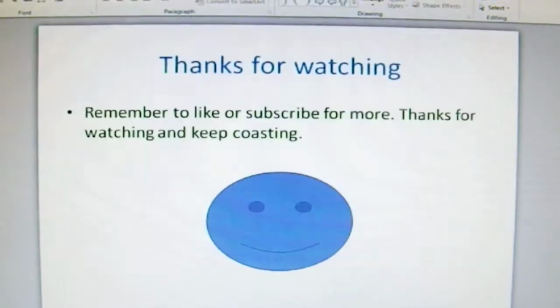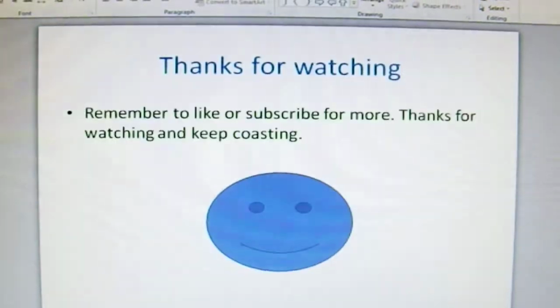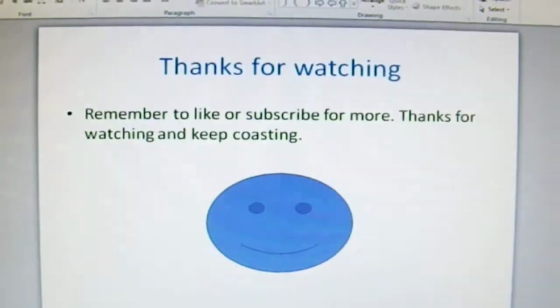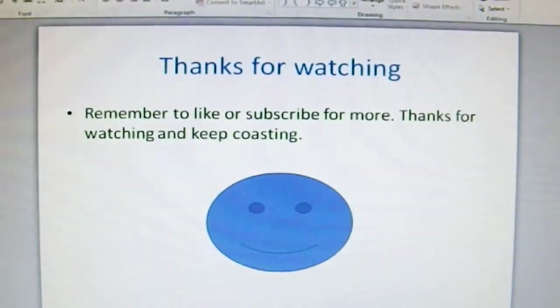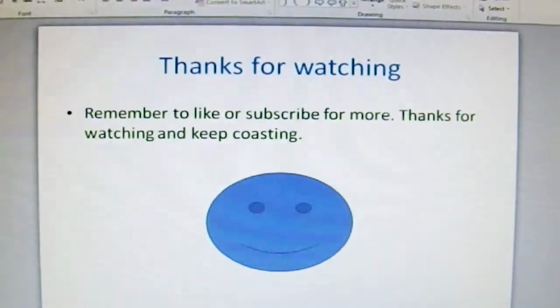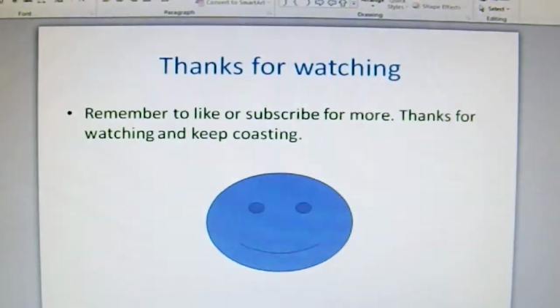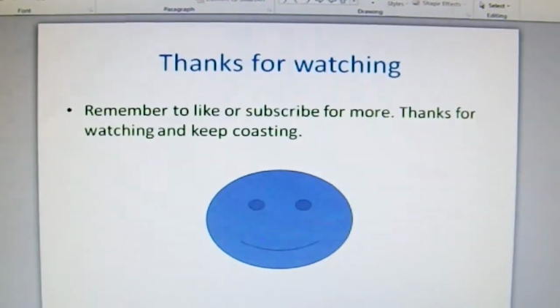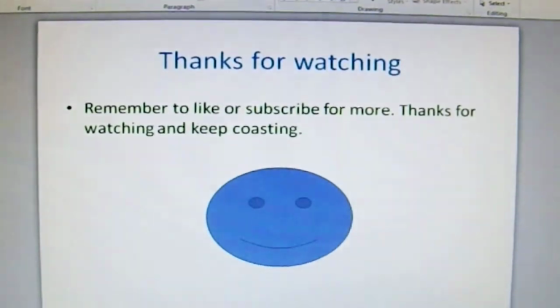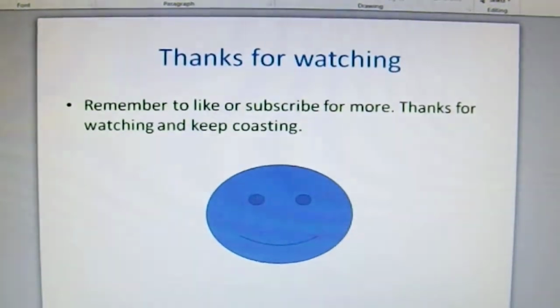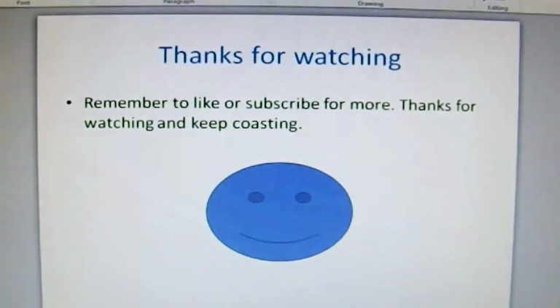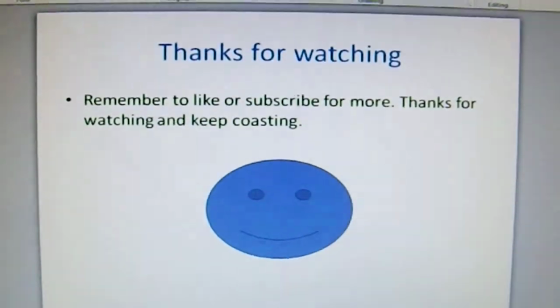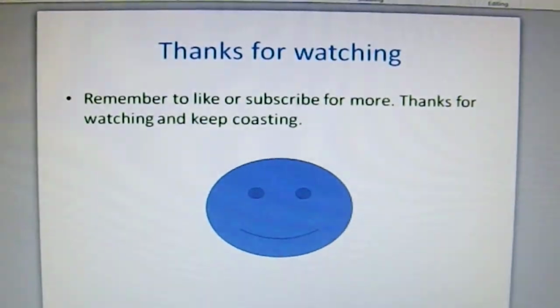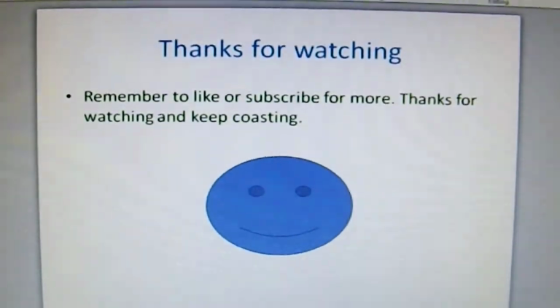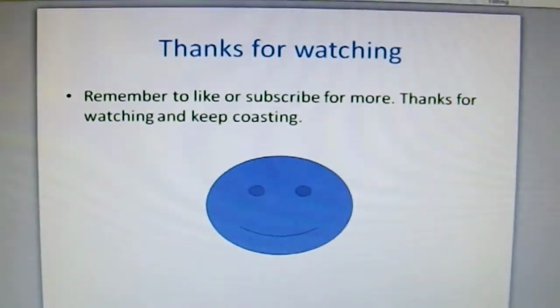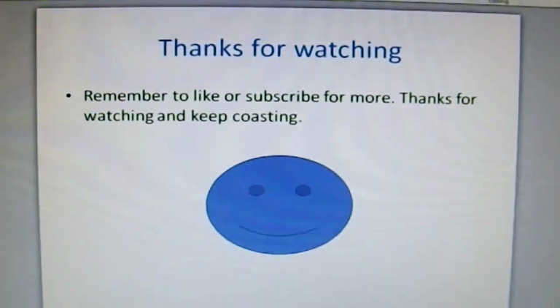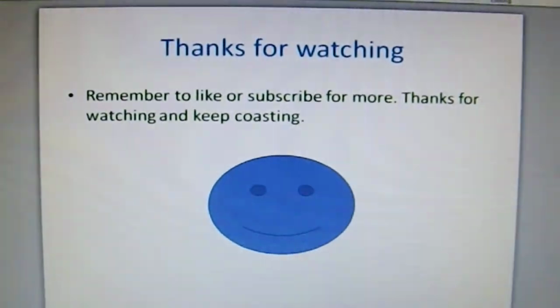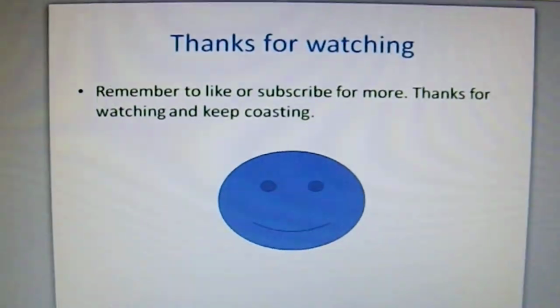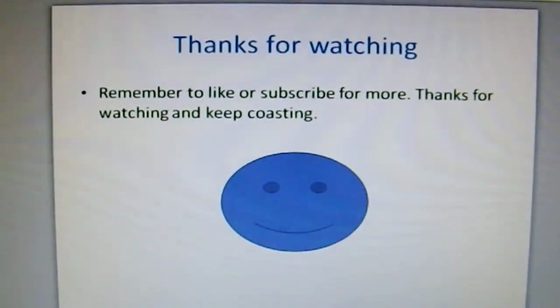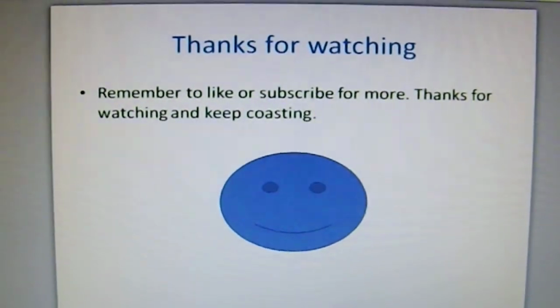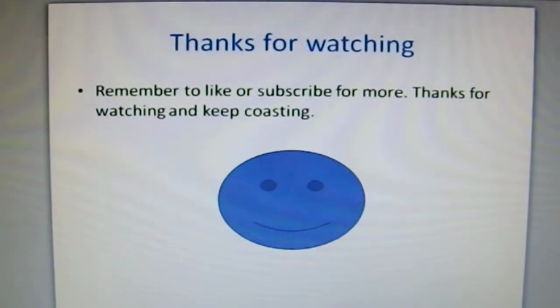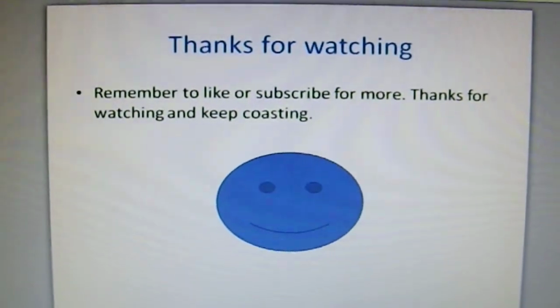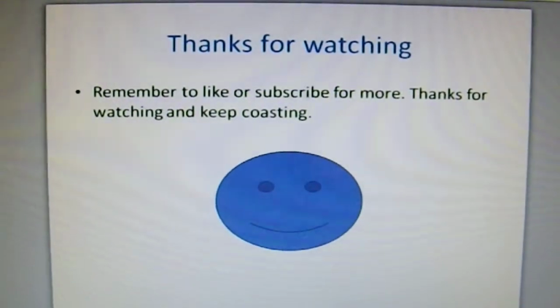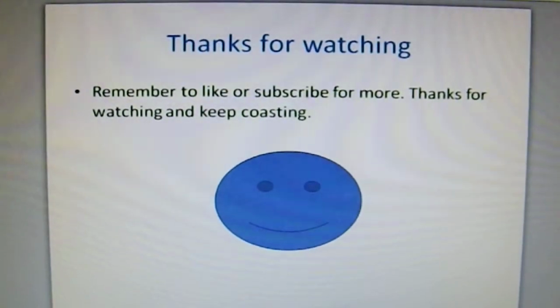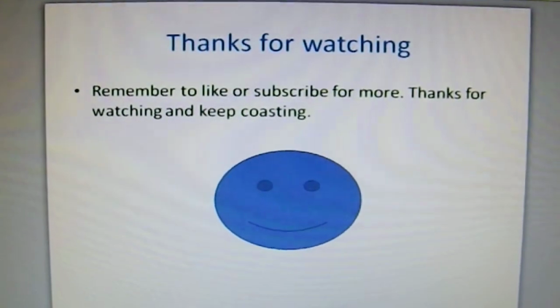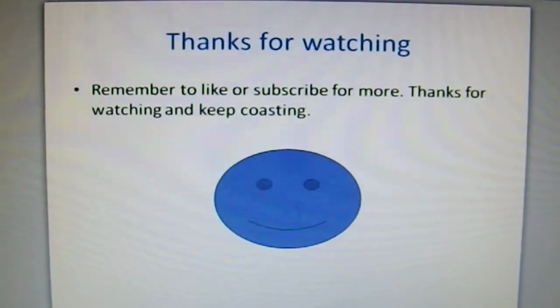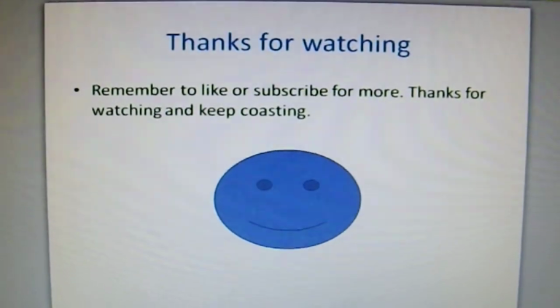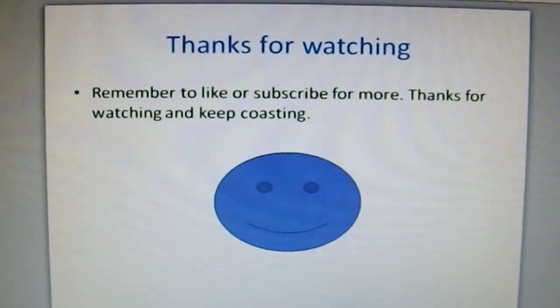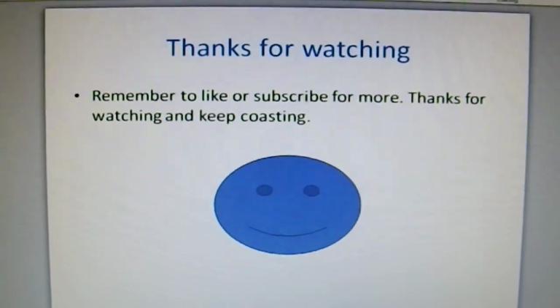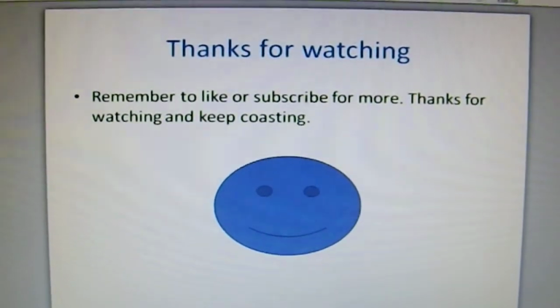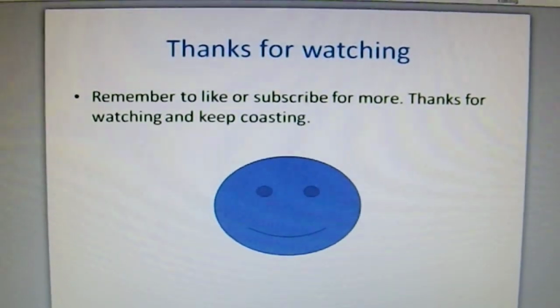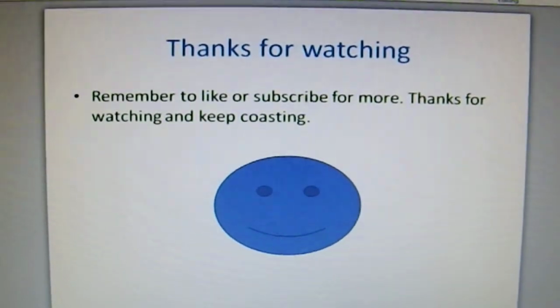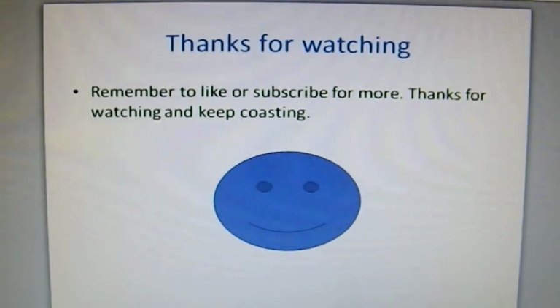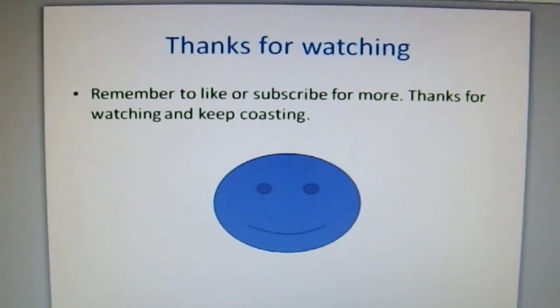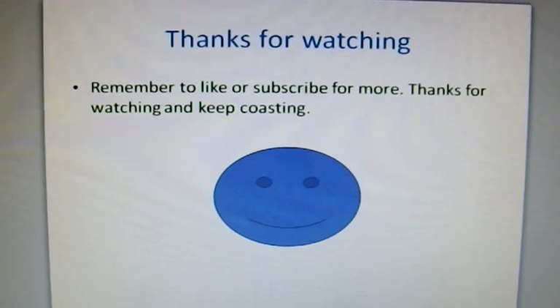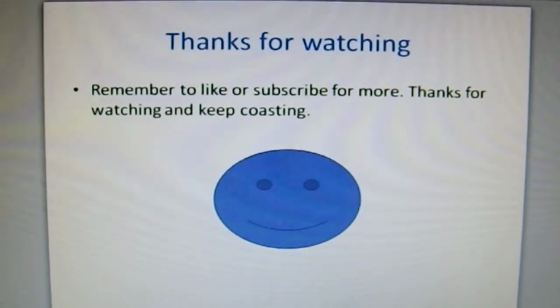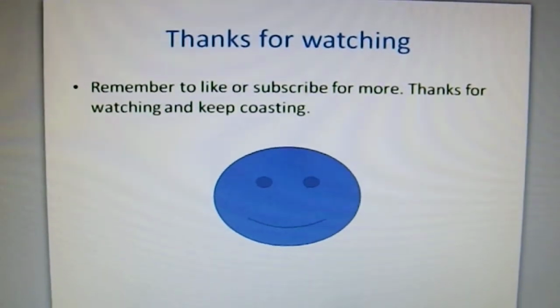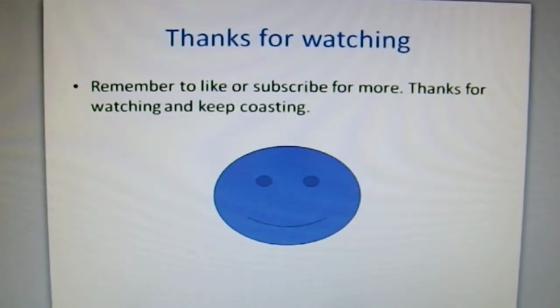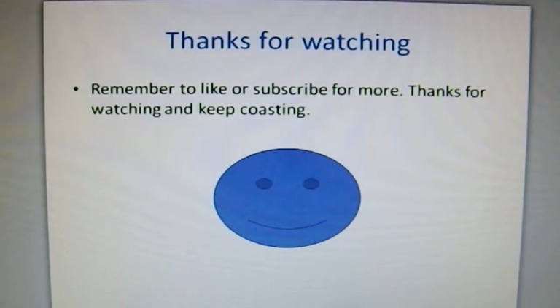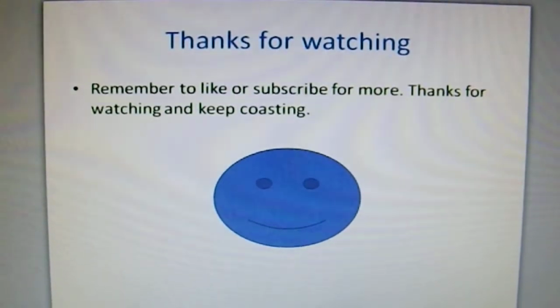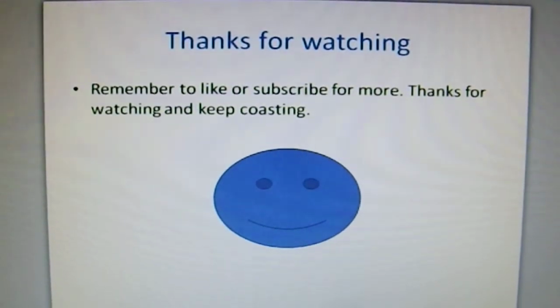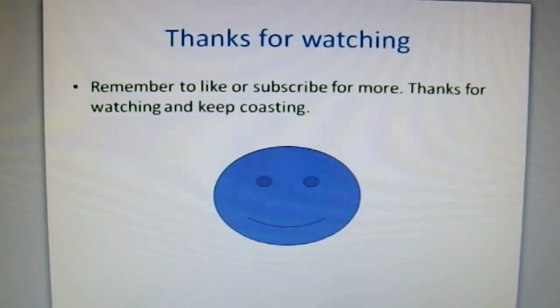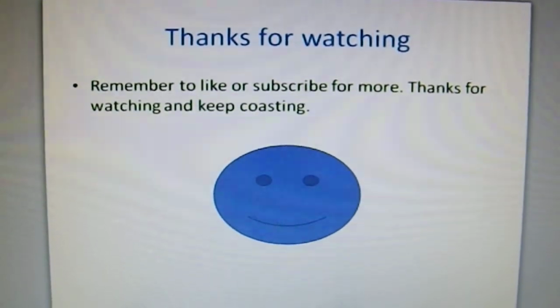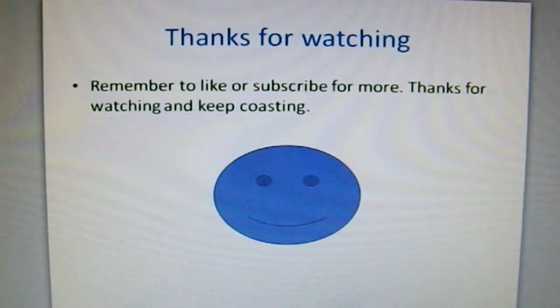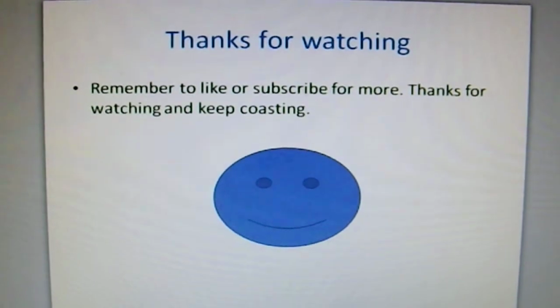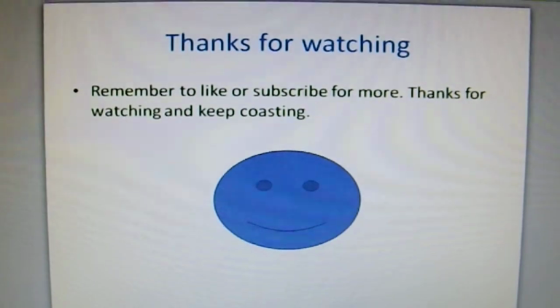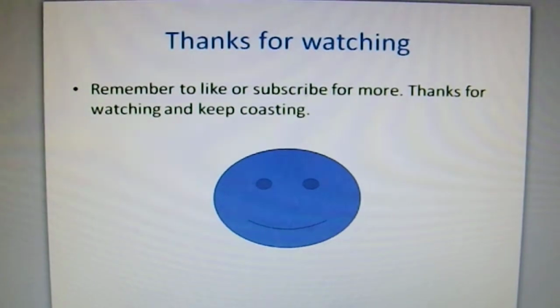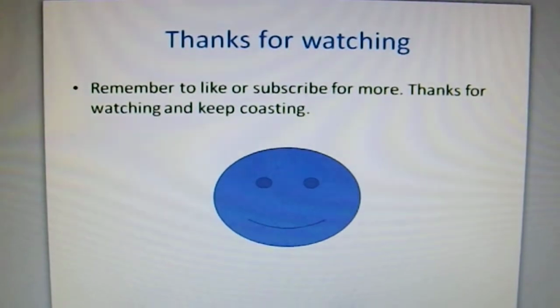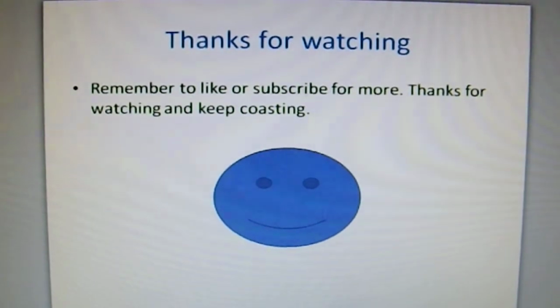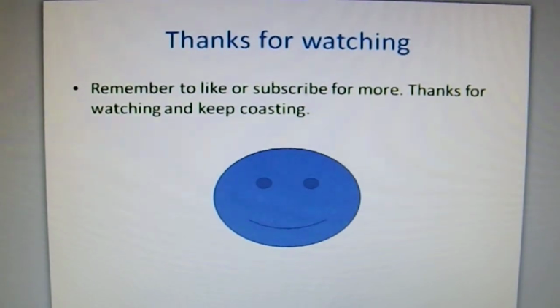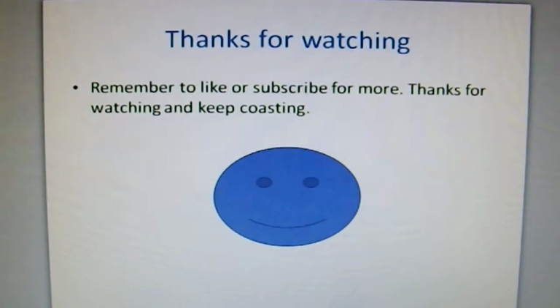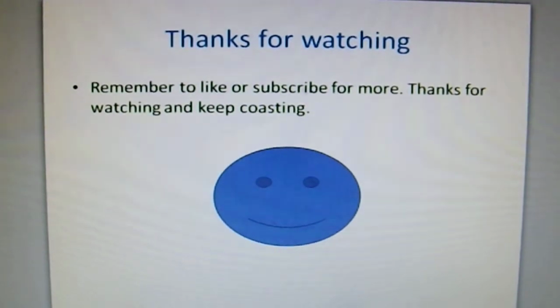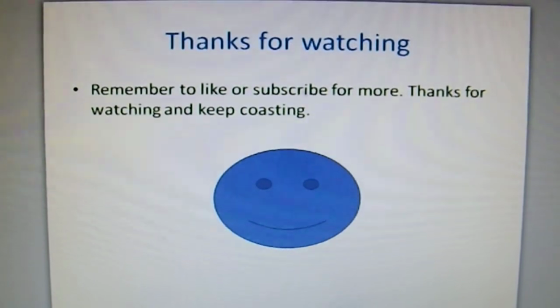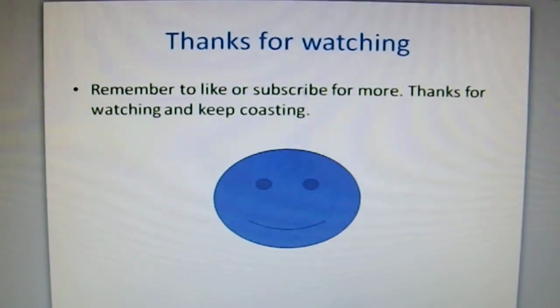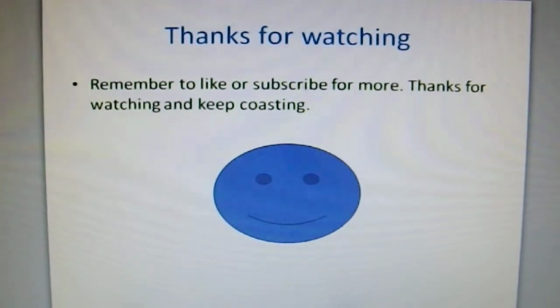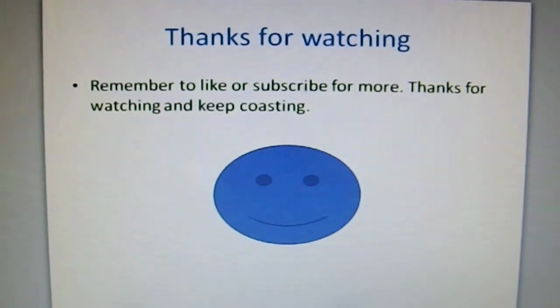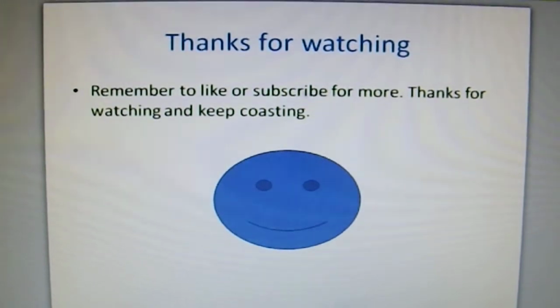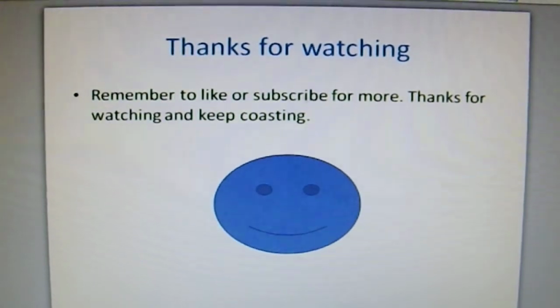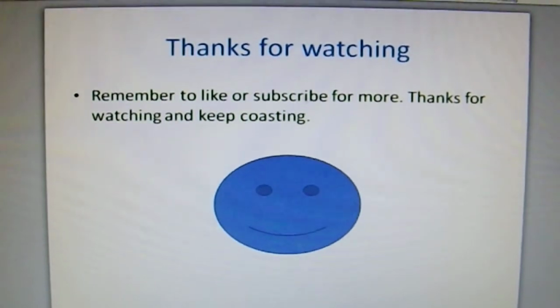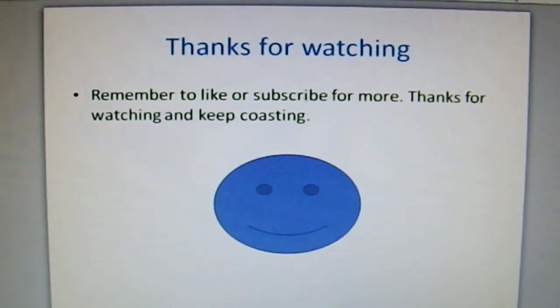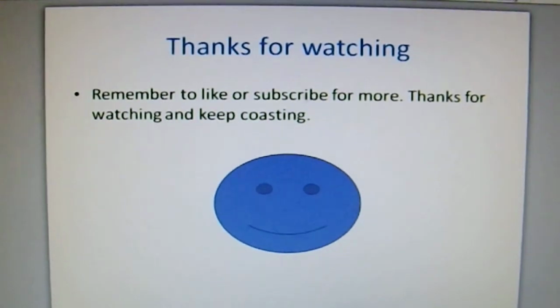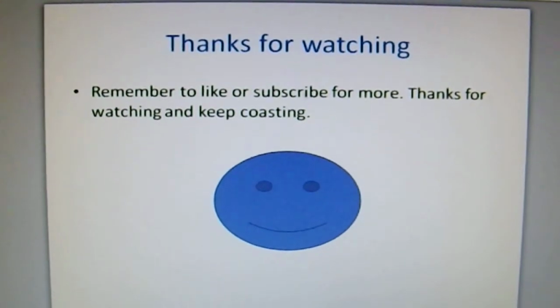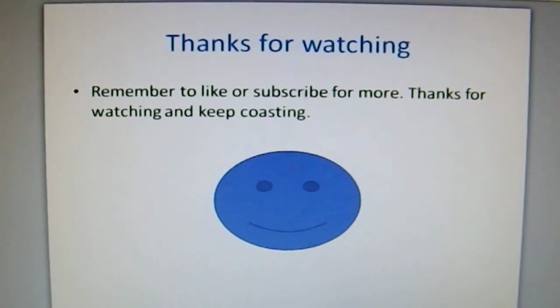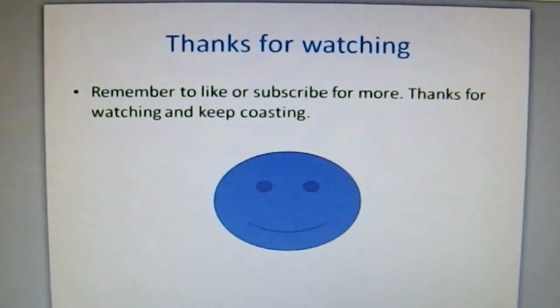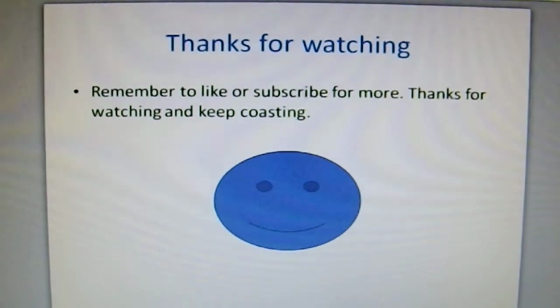So thanks for watching. Hope you liked it. Remember to like and subscribe for more. And remember, keep coasting. Thank you.